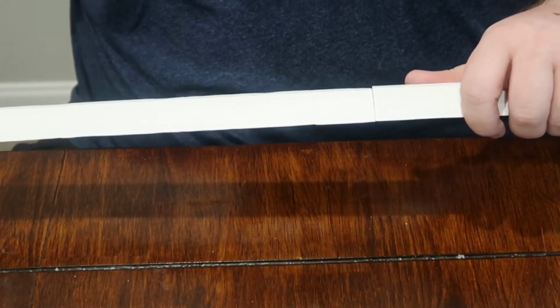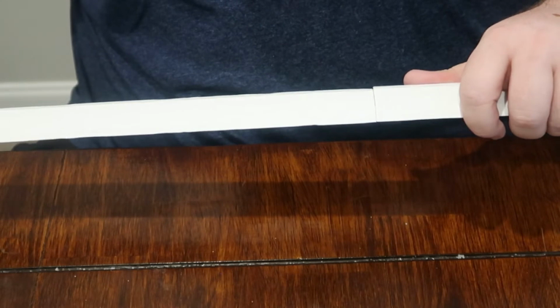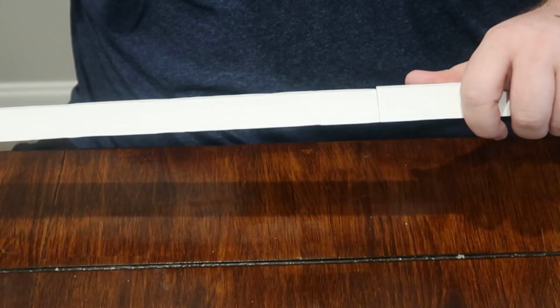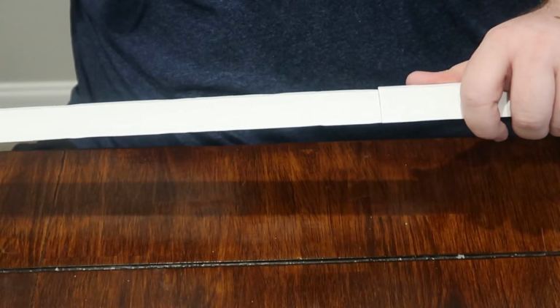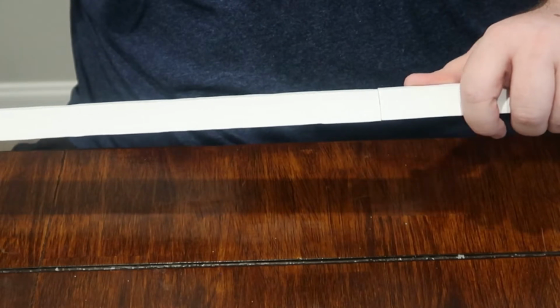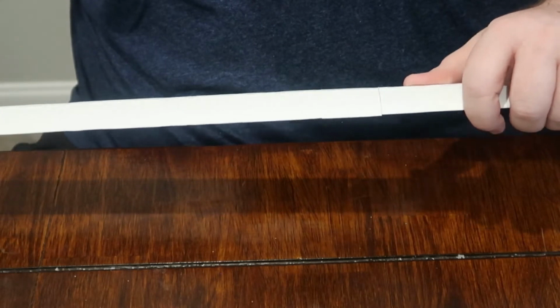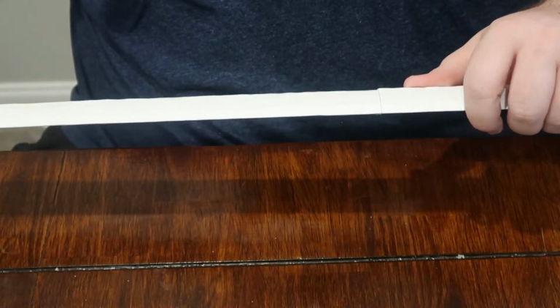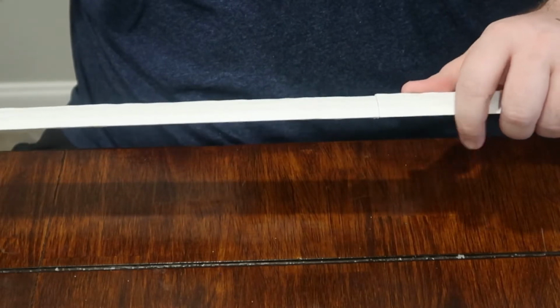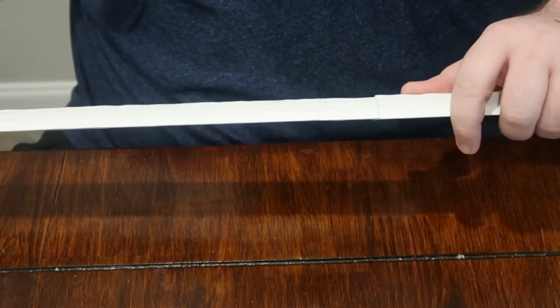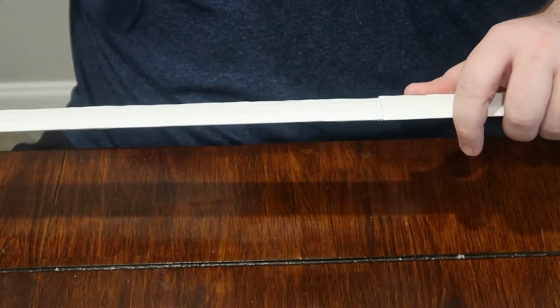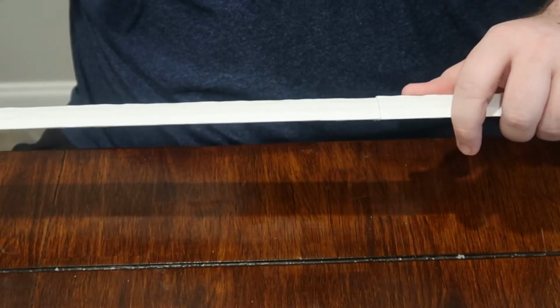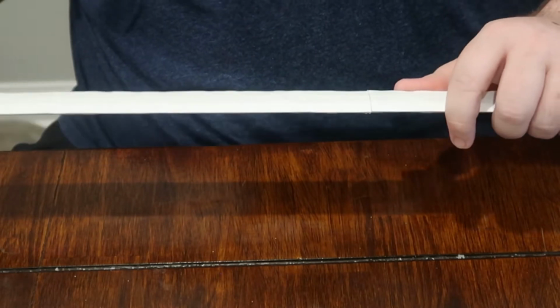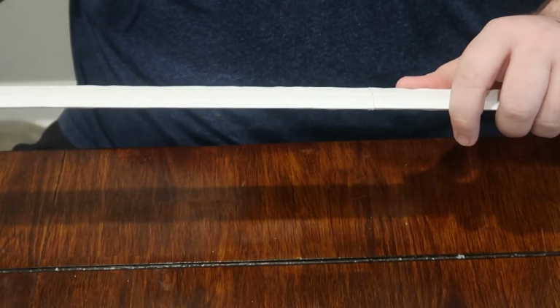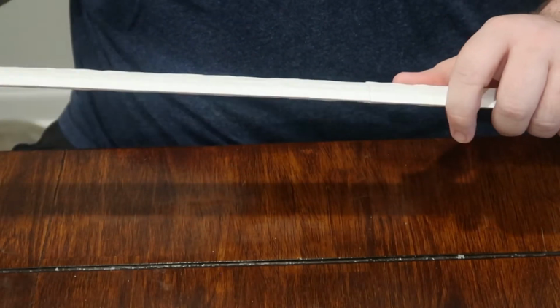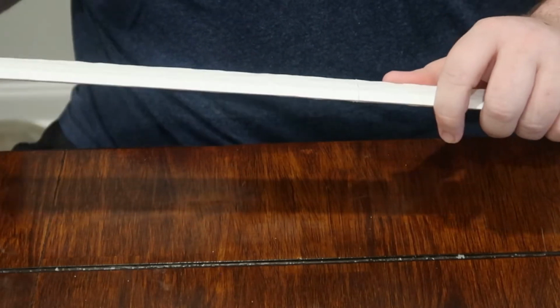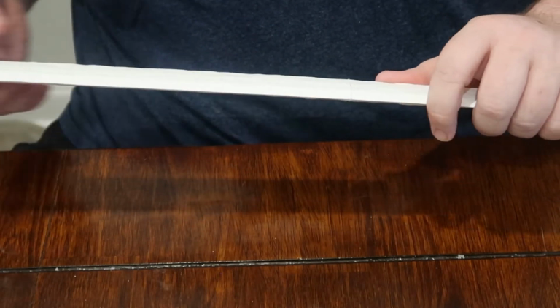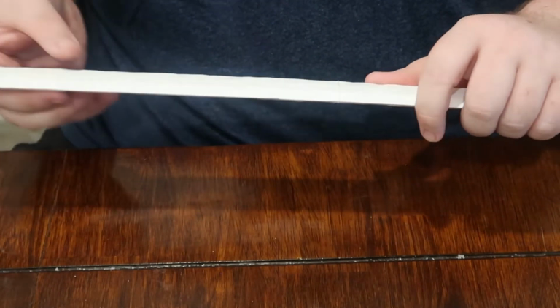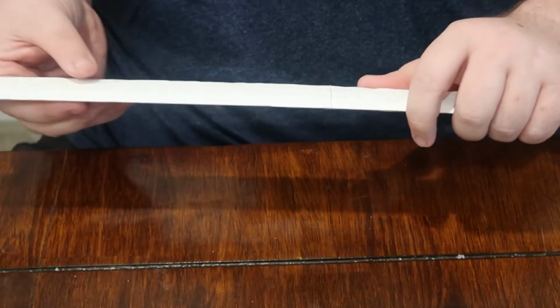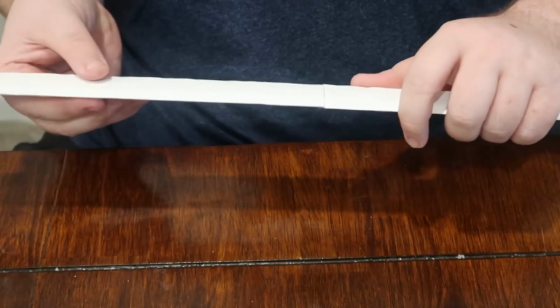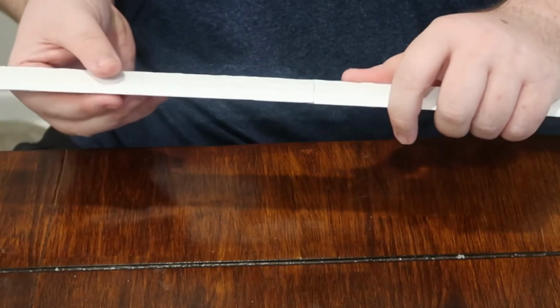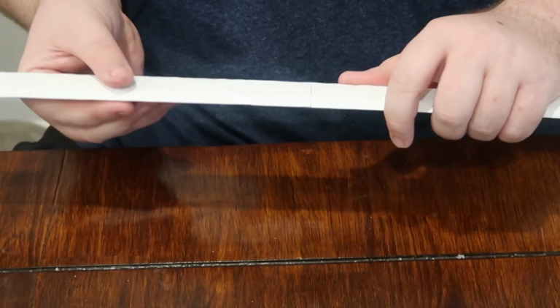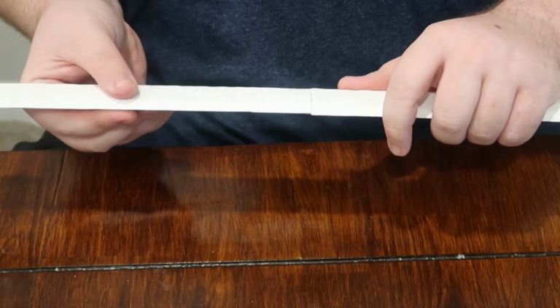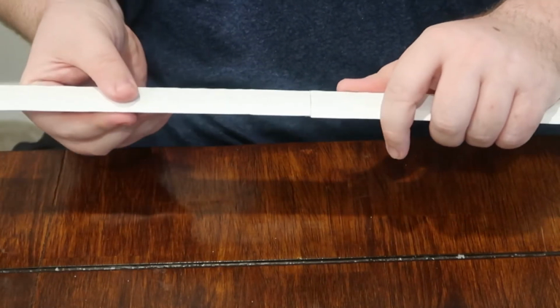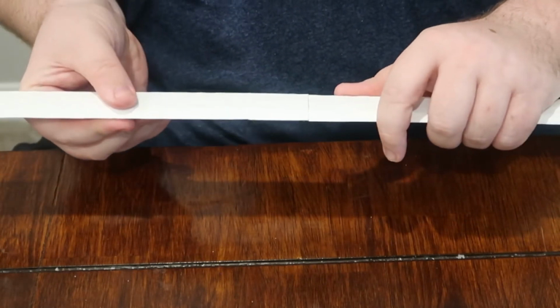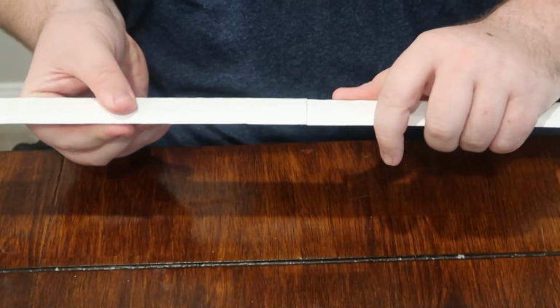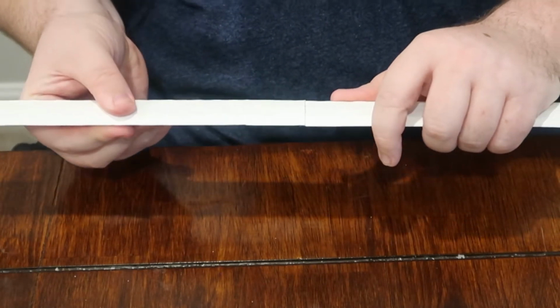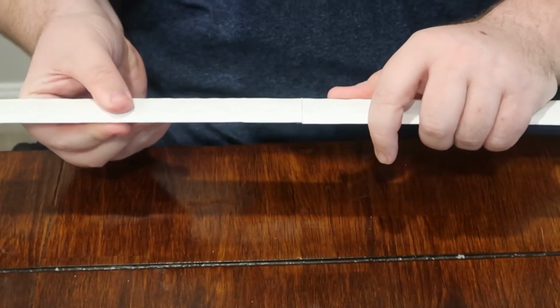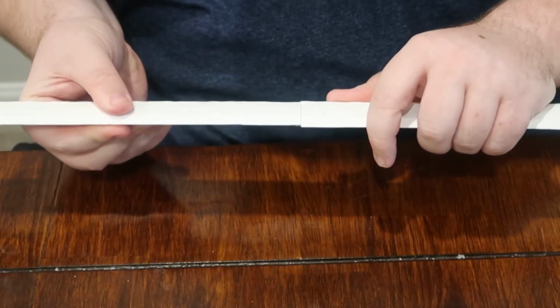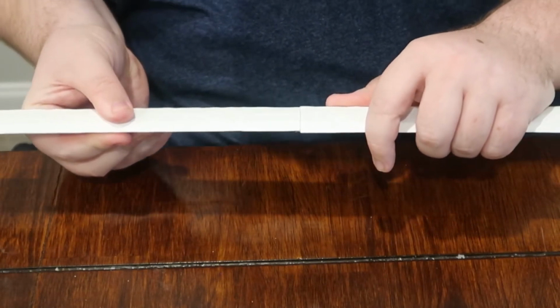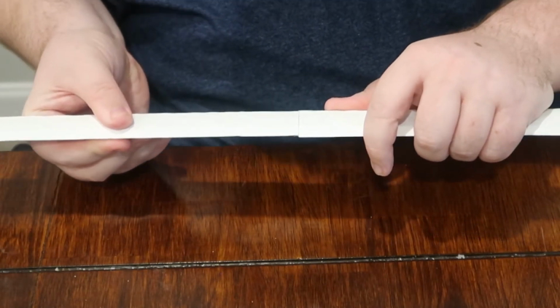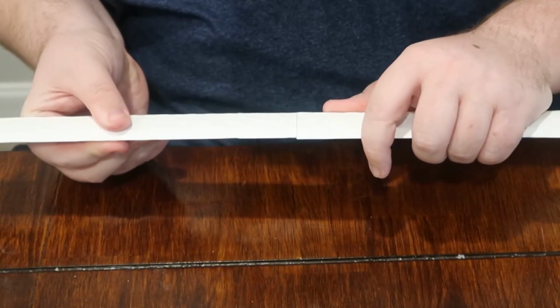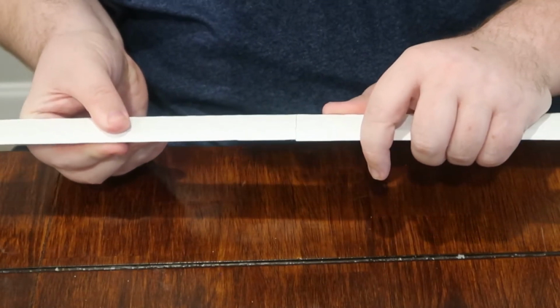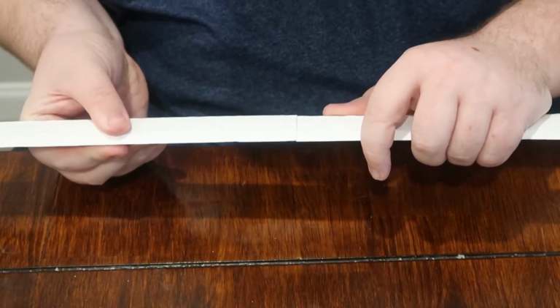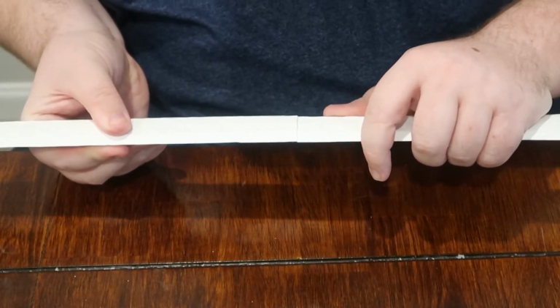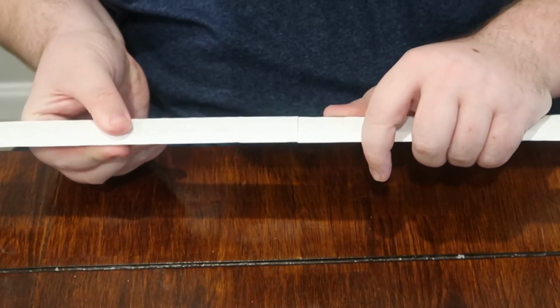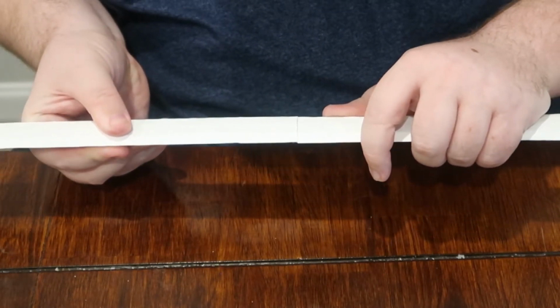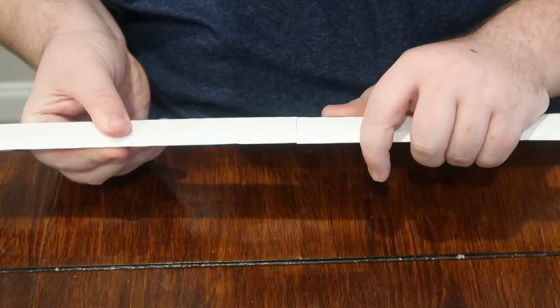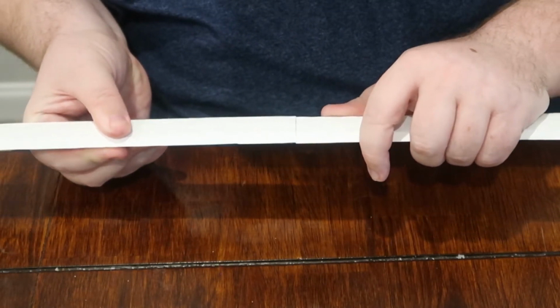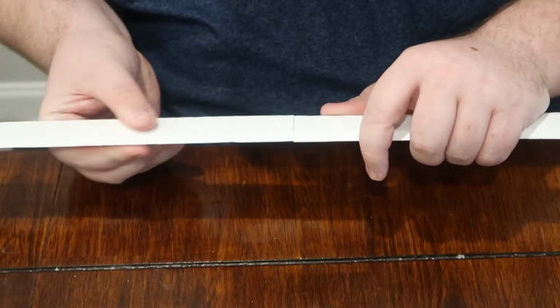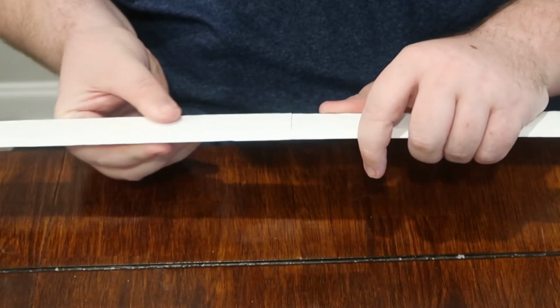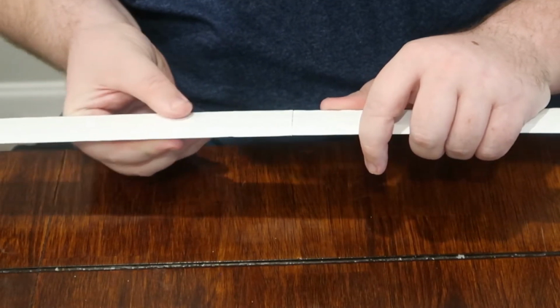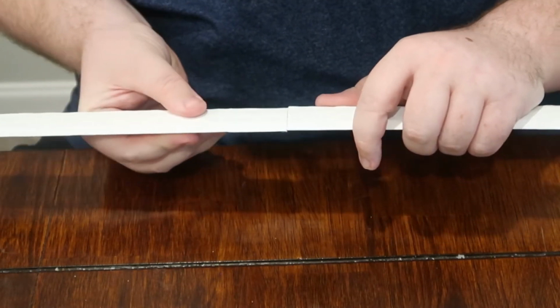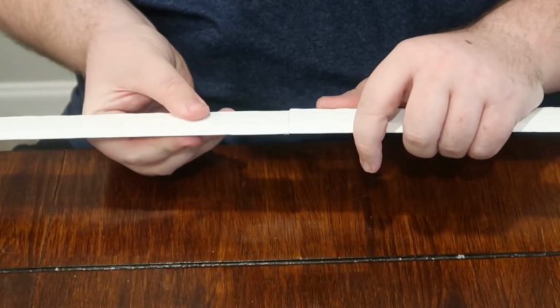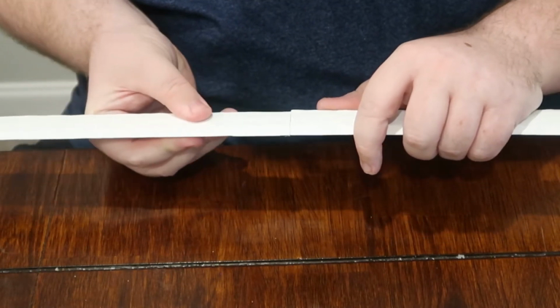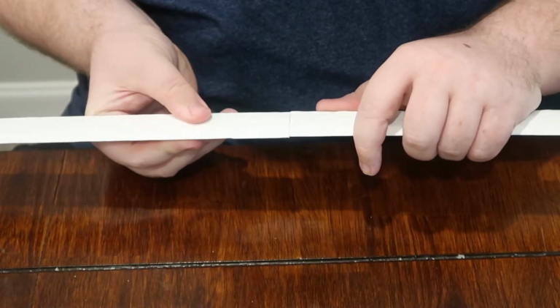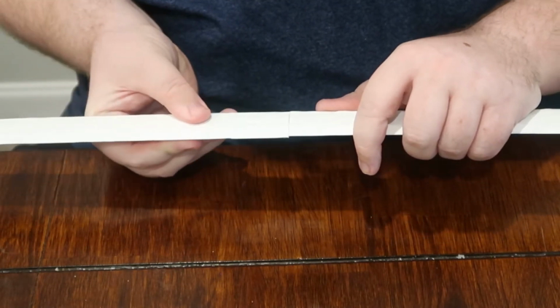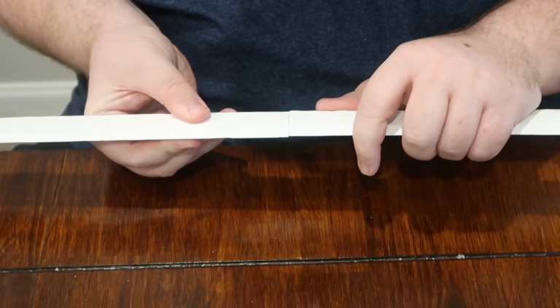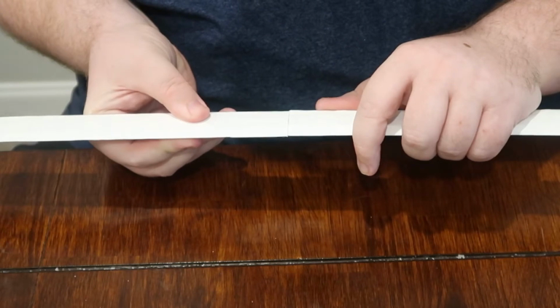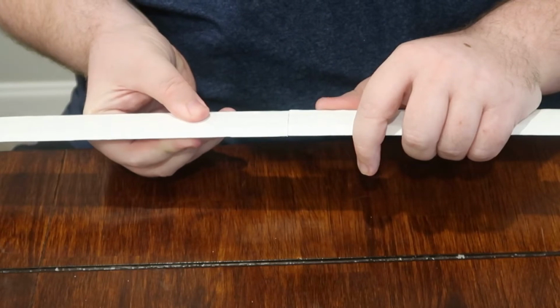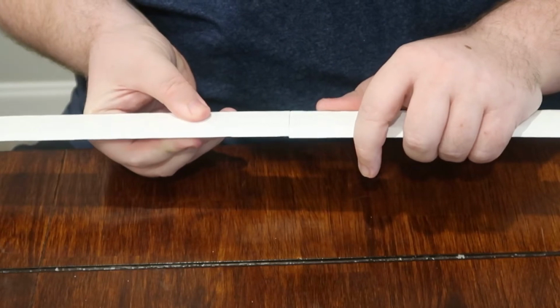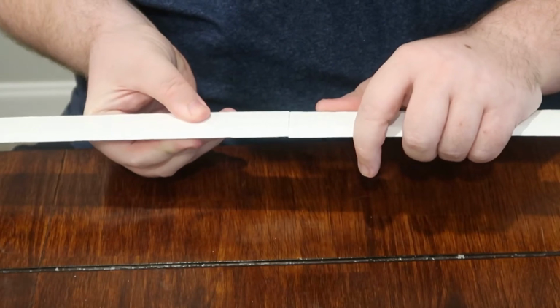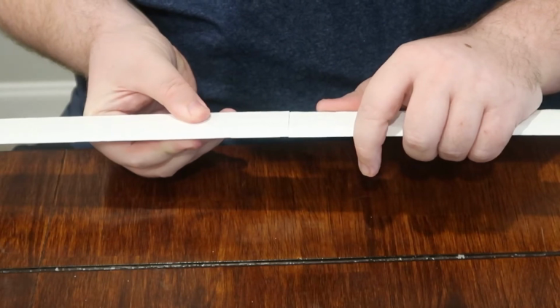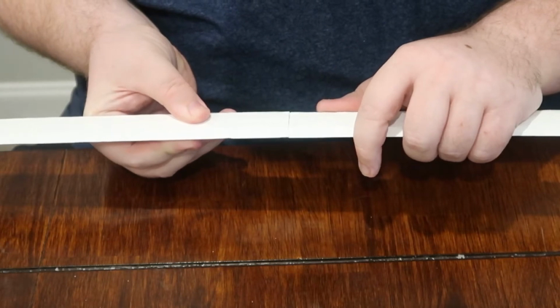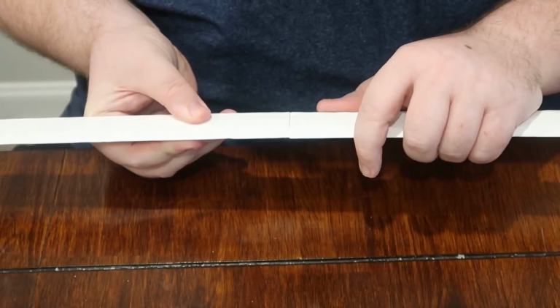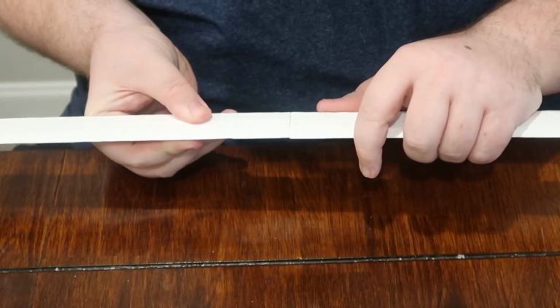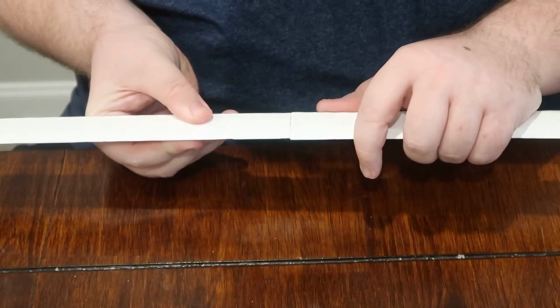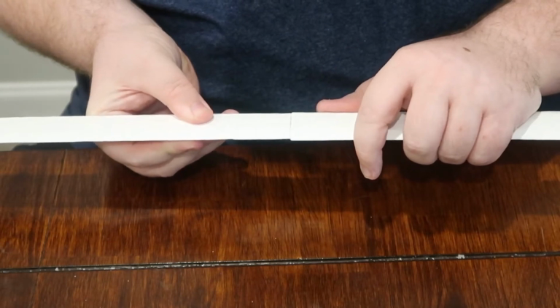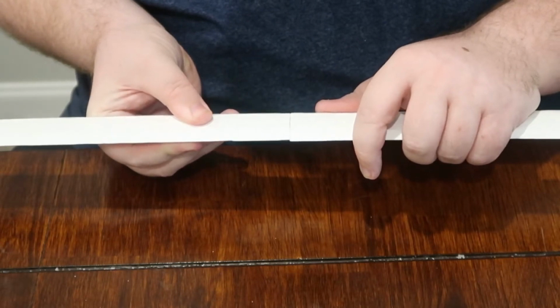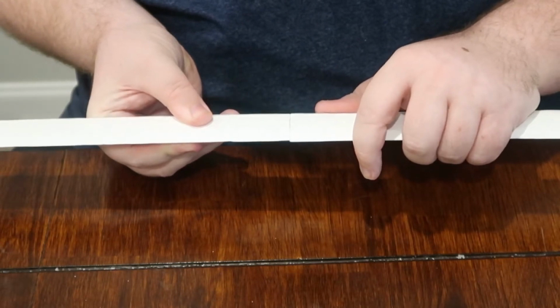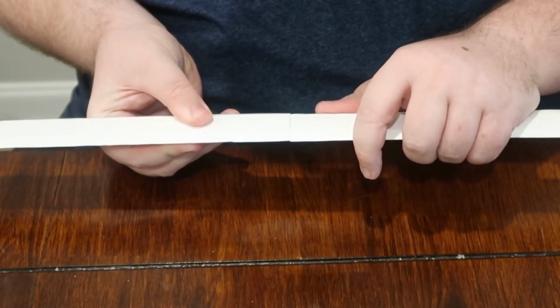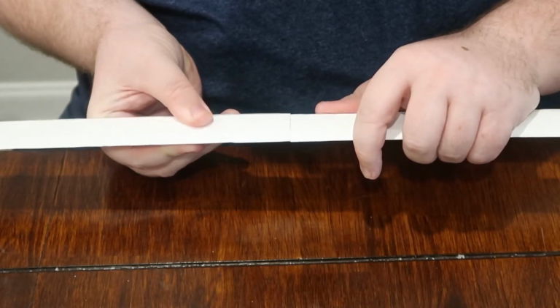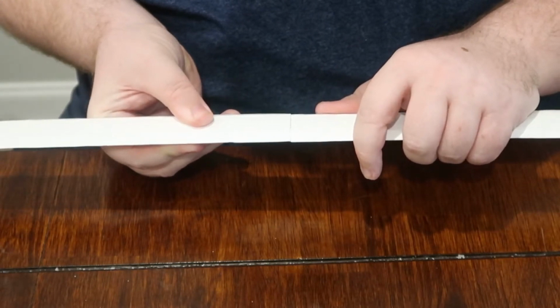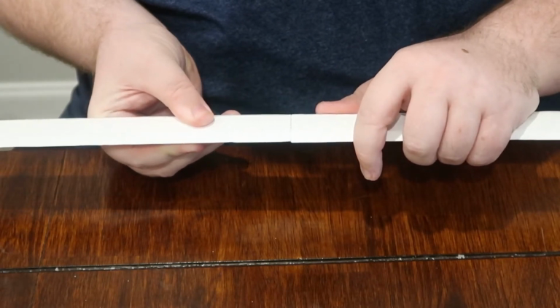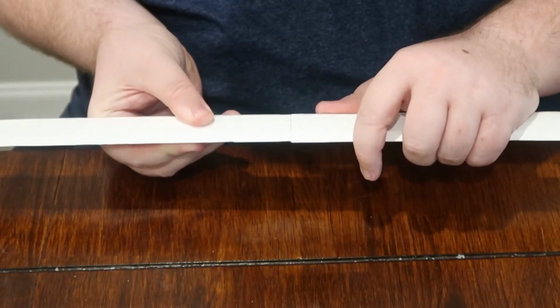Even though the rods are there to help you align everything, you still may have to play around with a few pieces just to make sure it all lines up perfectly.